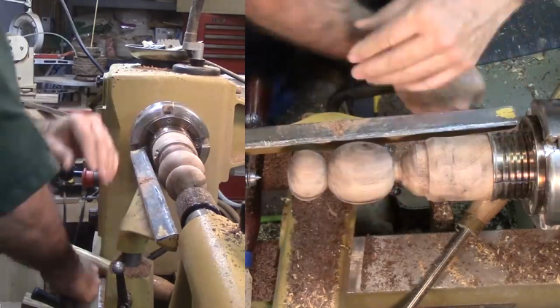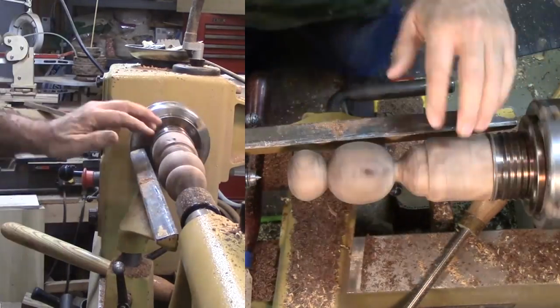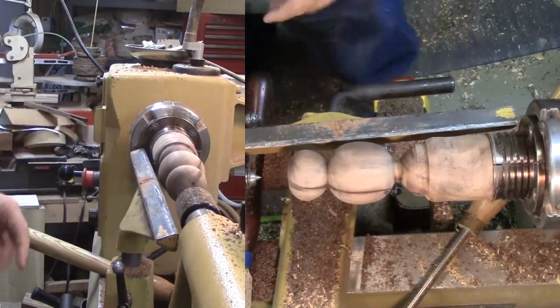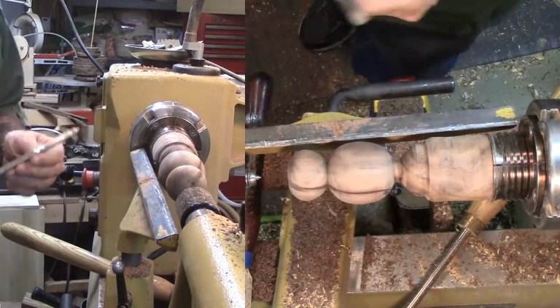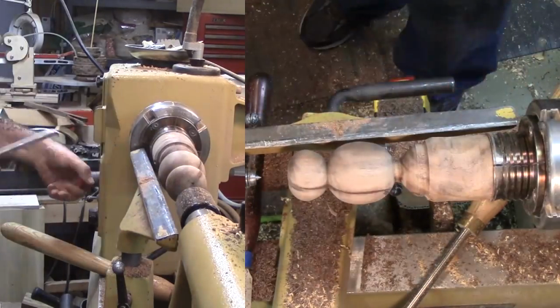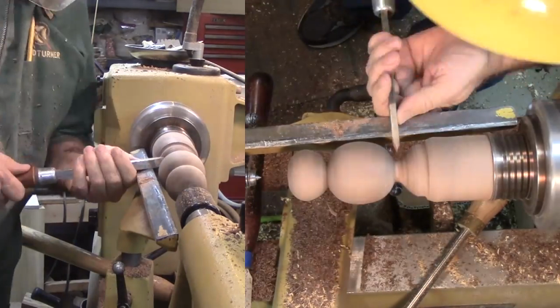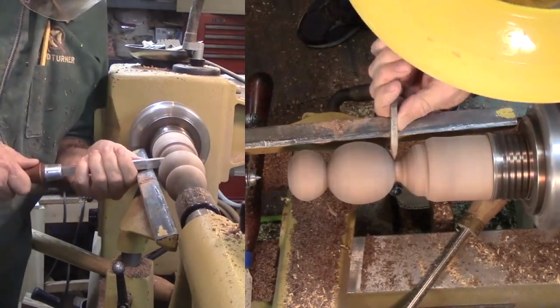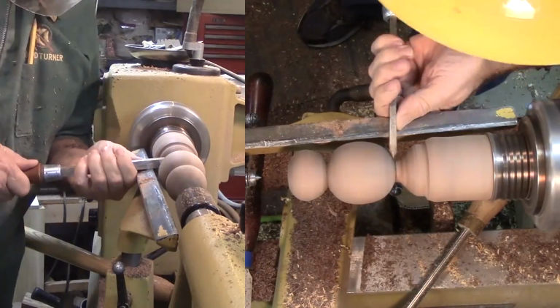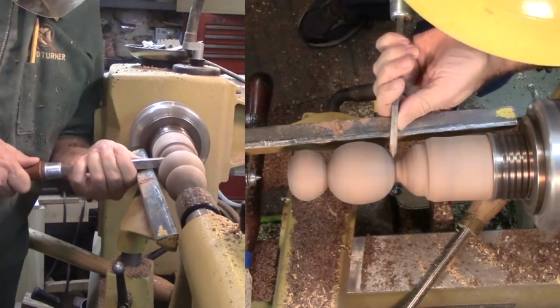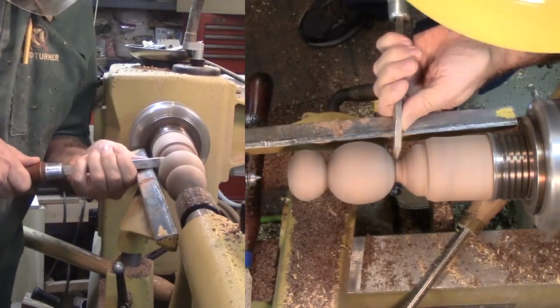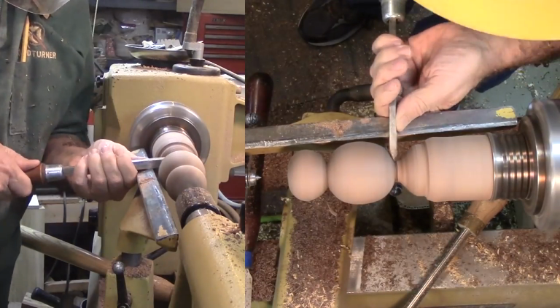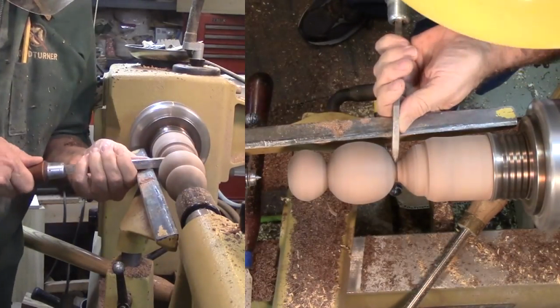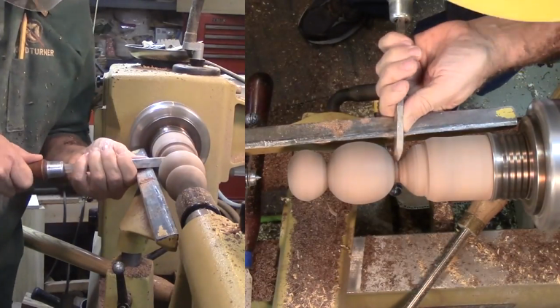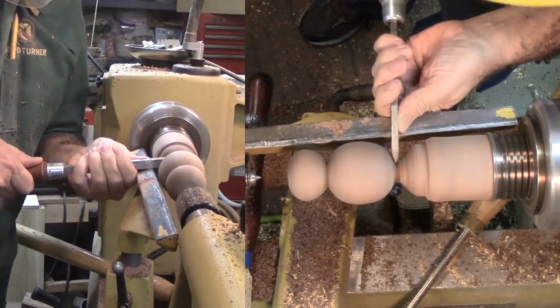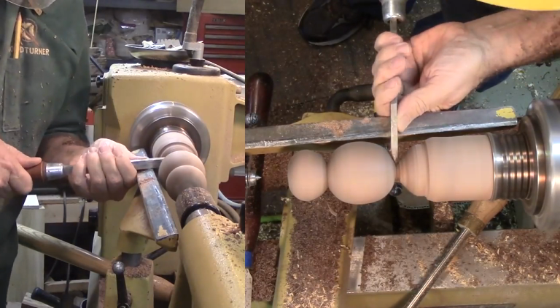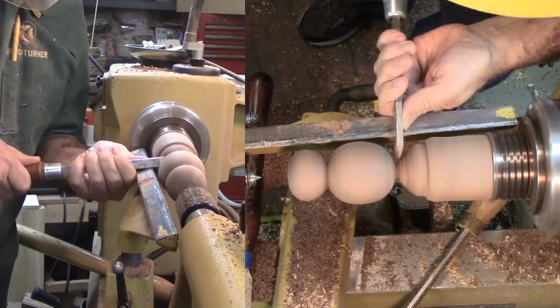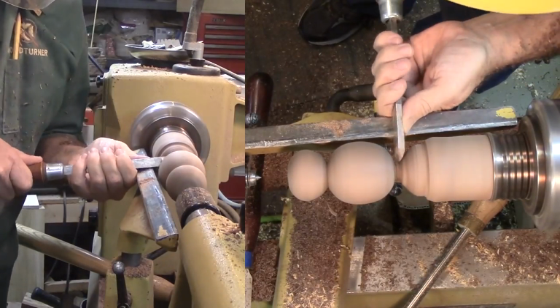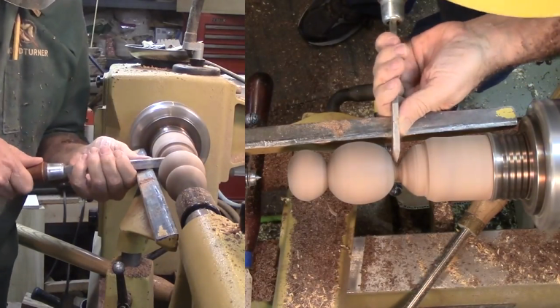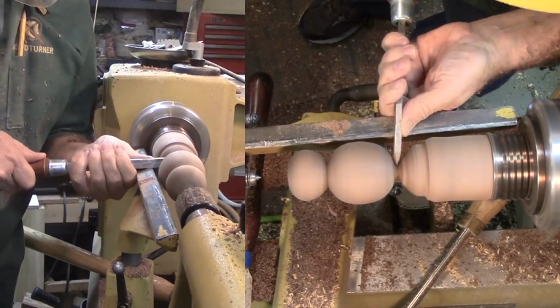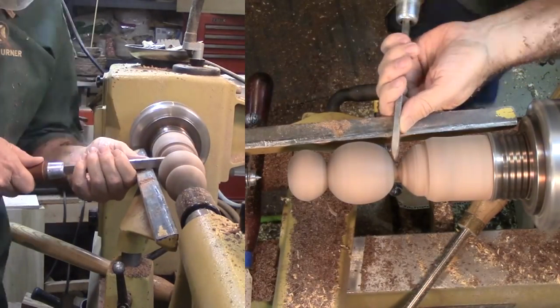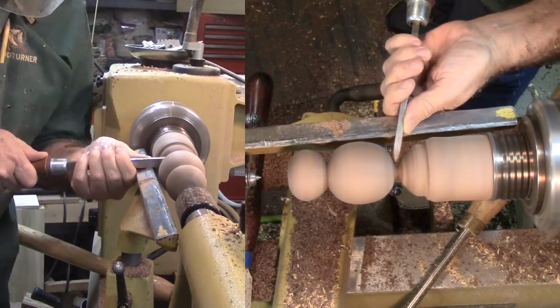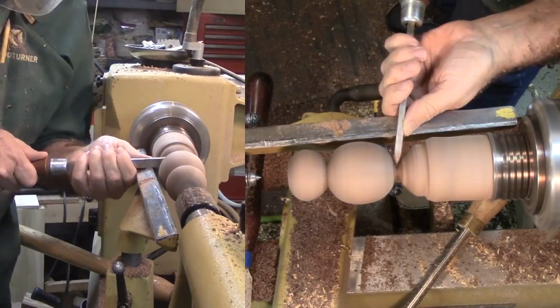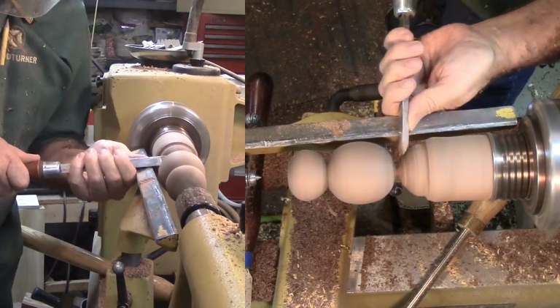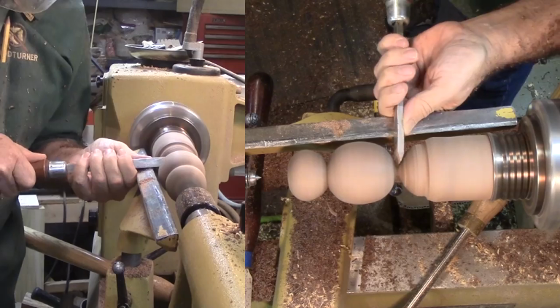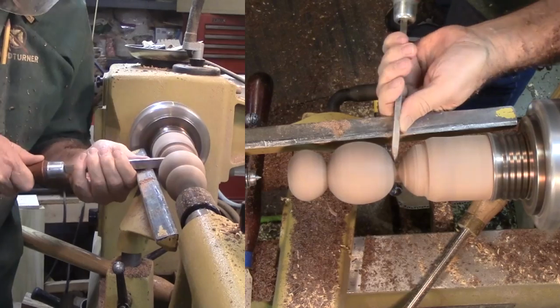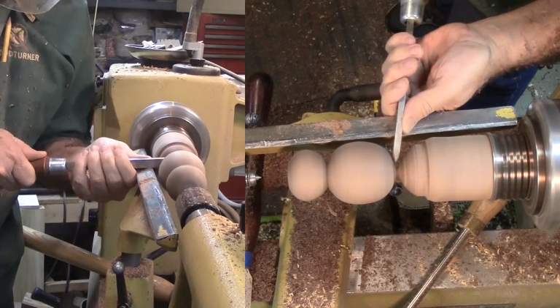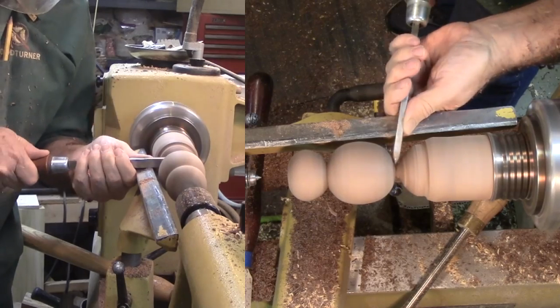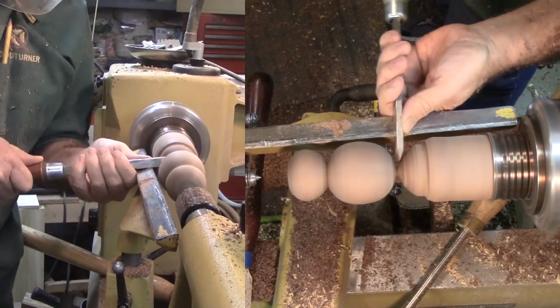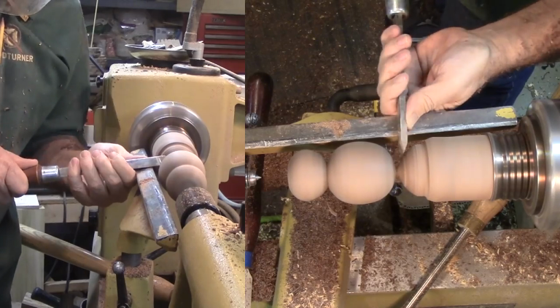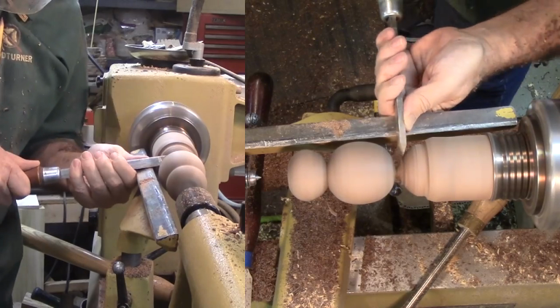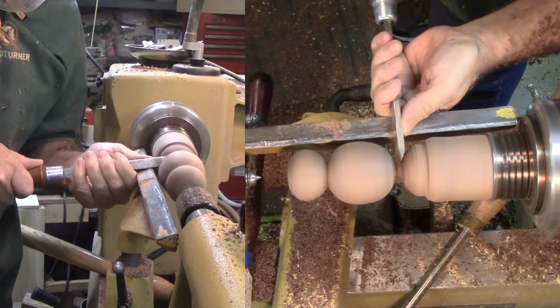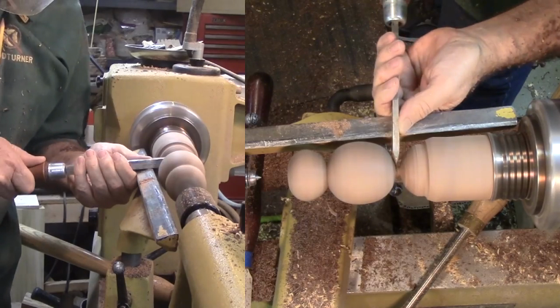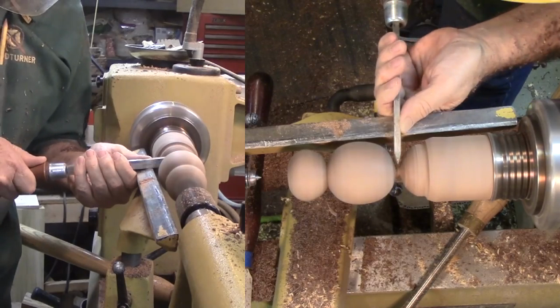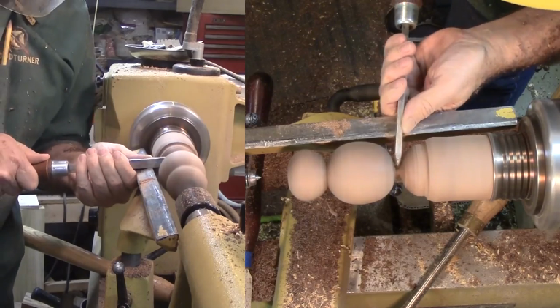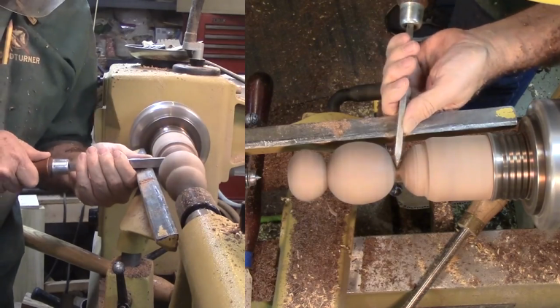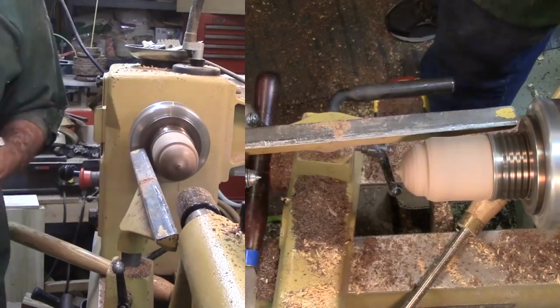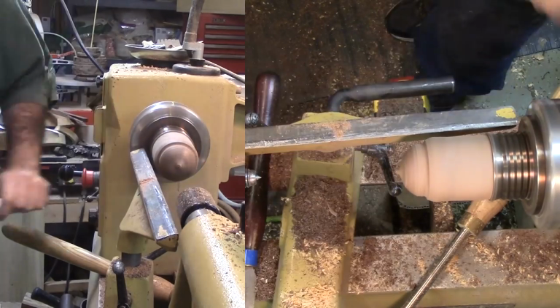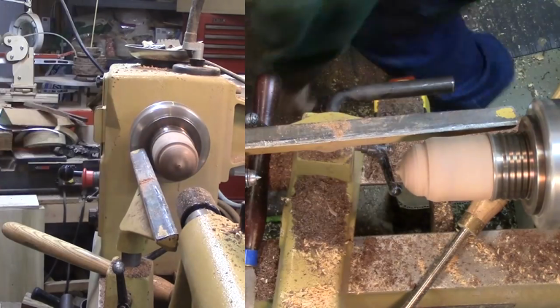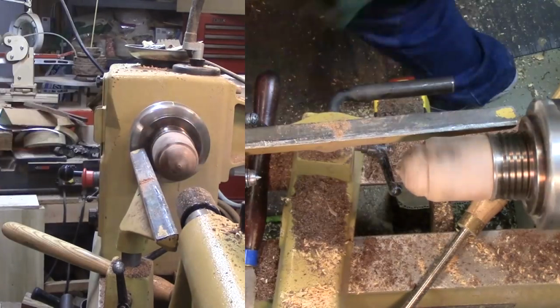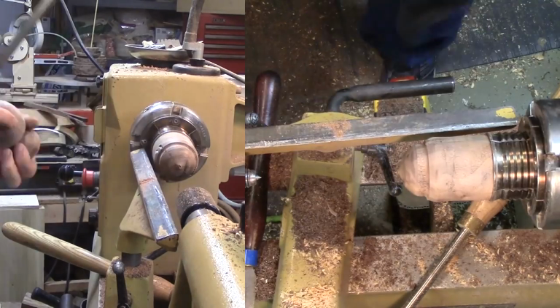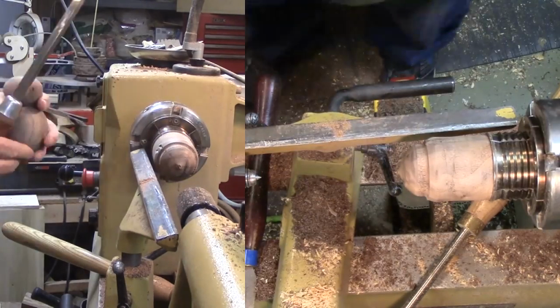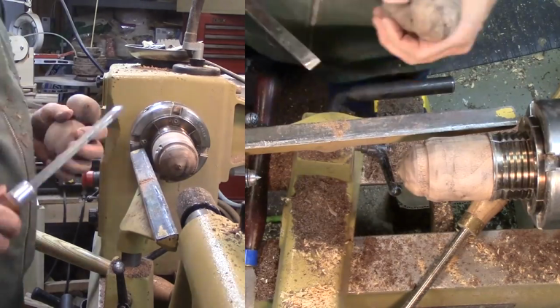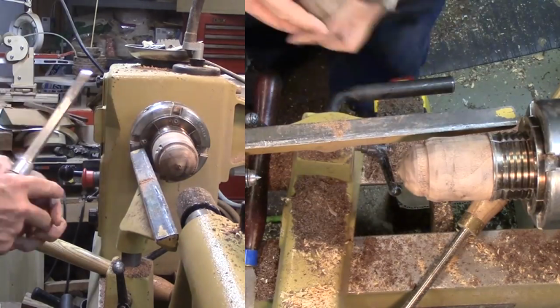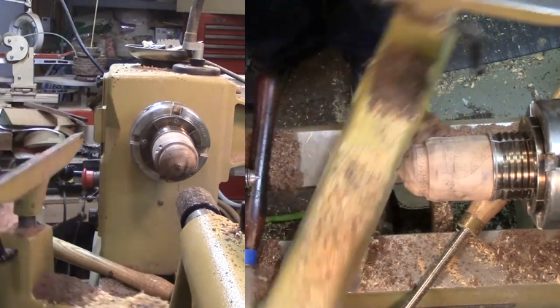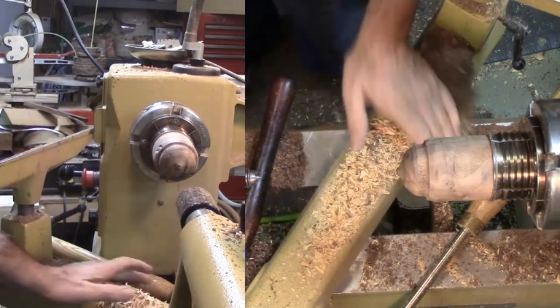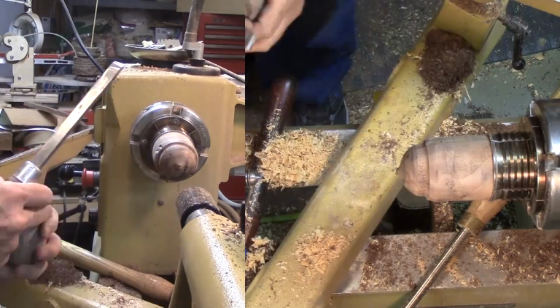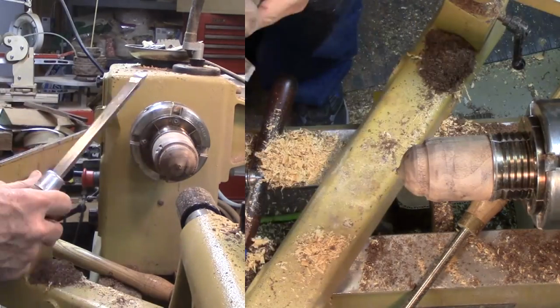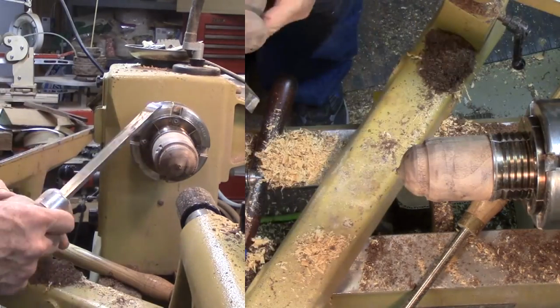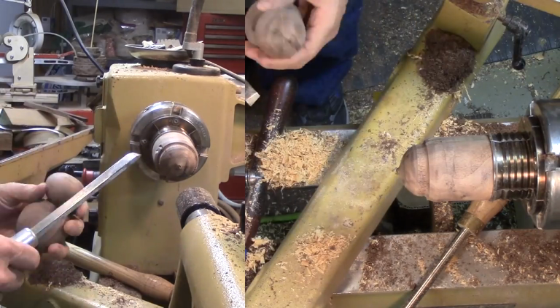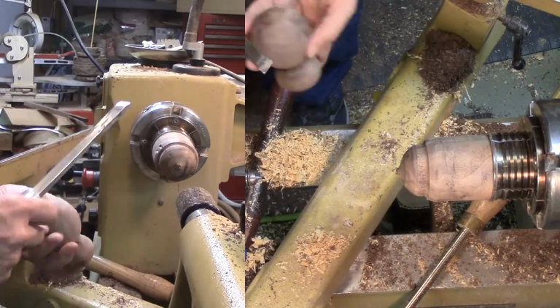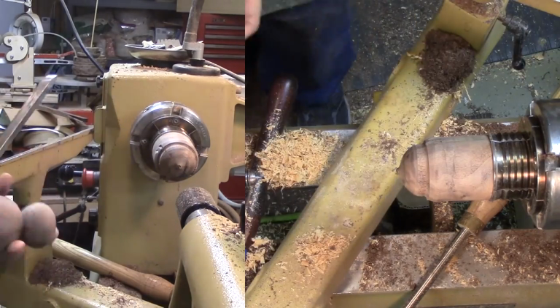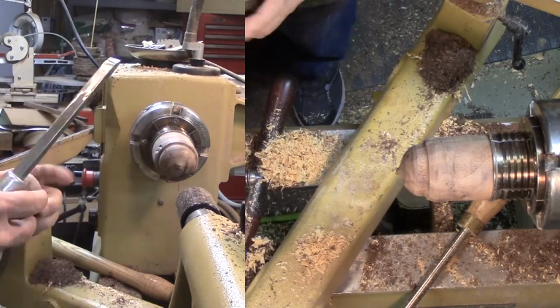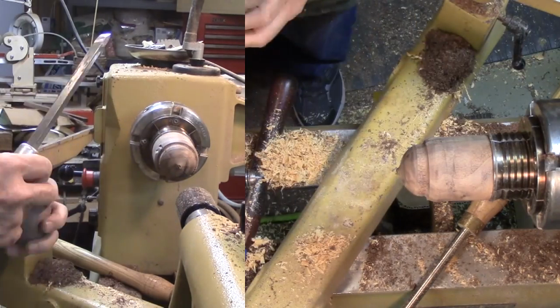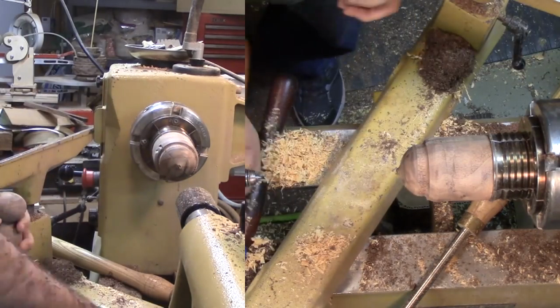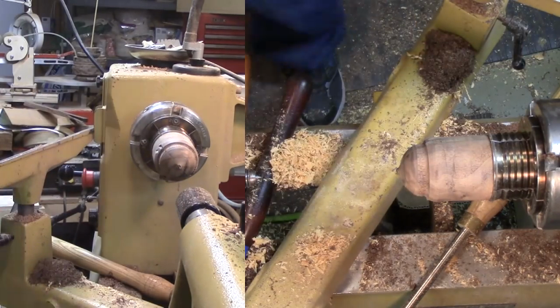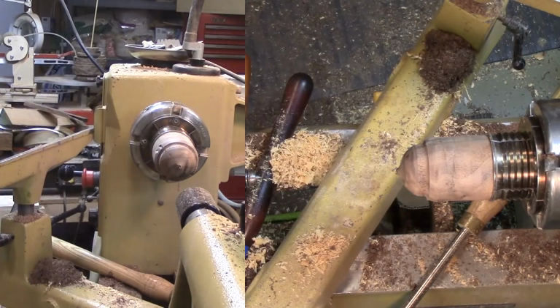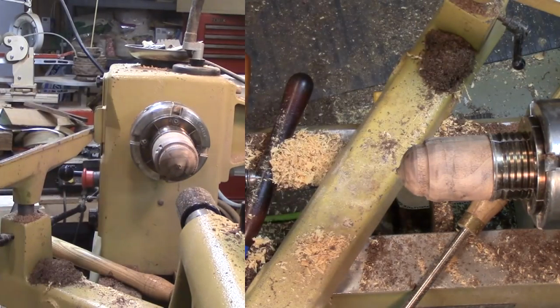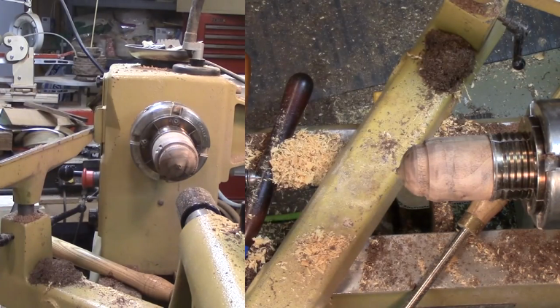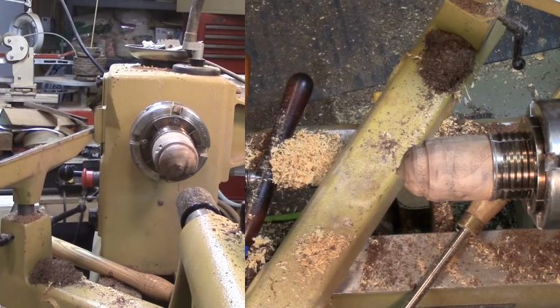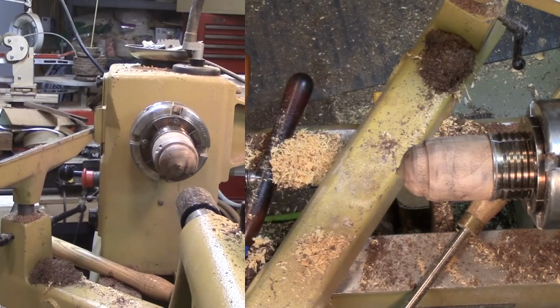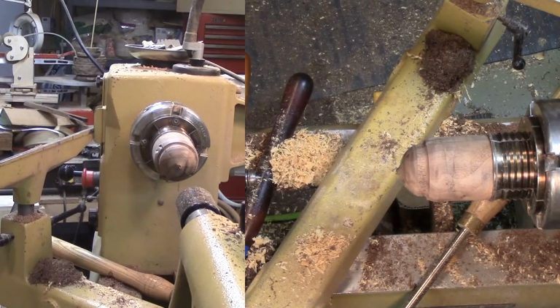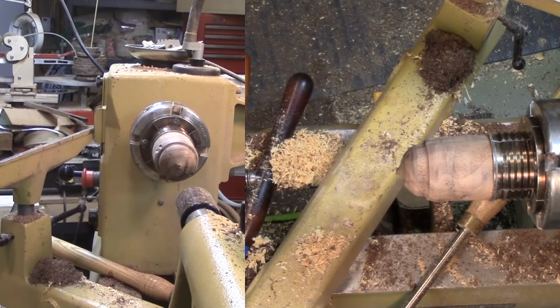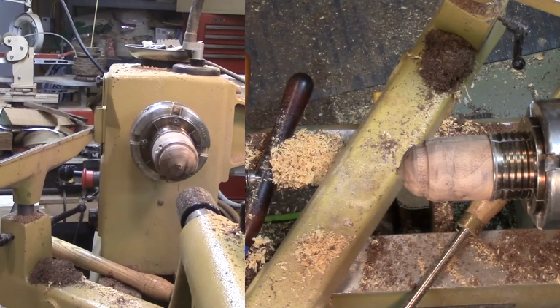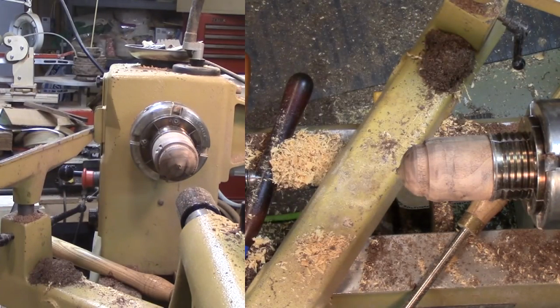Ultimately I parted off the body. Then using a hammer and a chisel, I split the wood into two bear bodies.